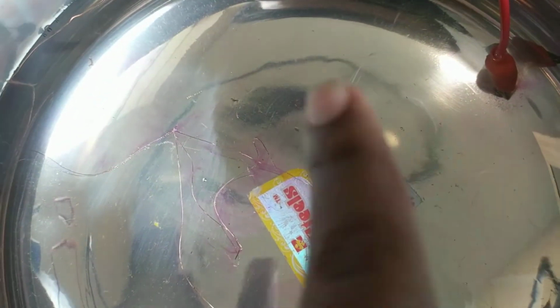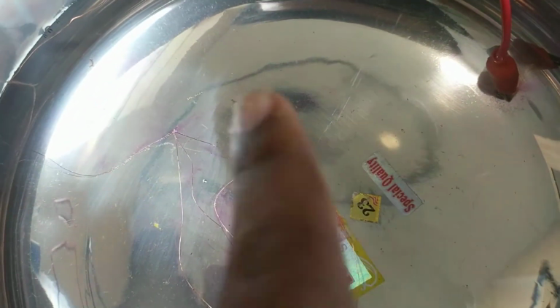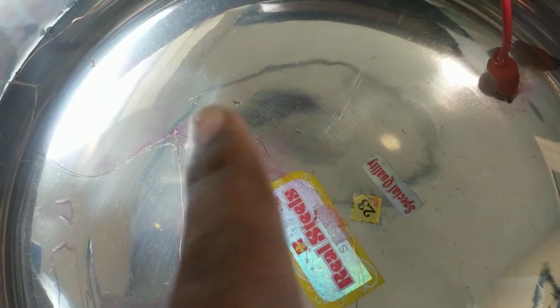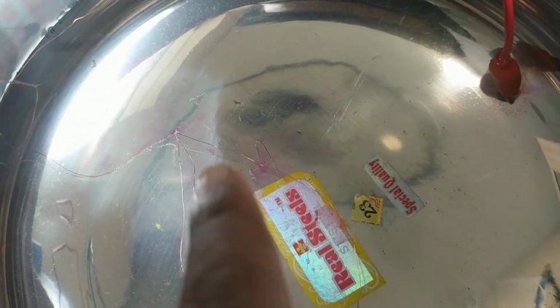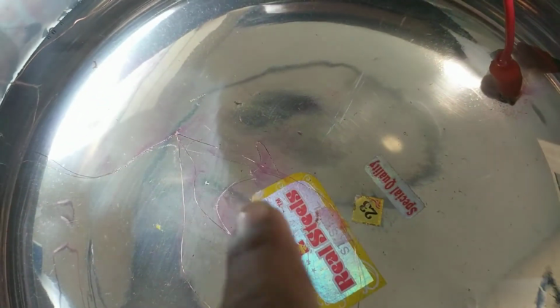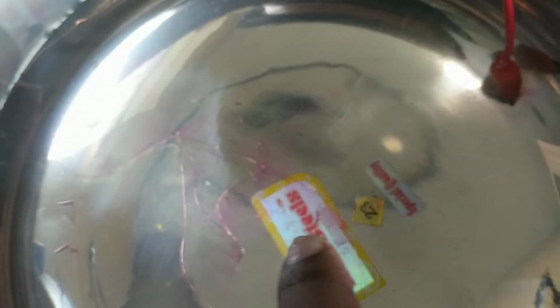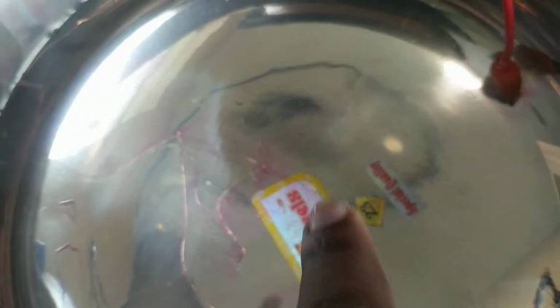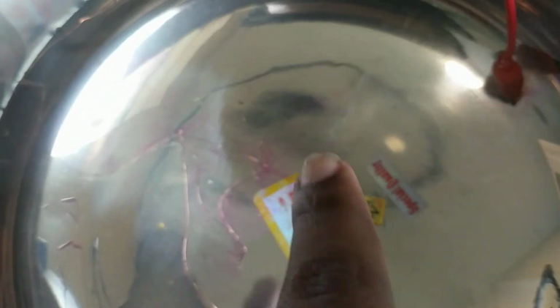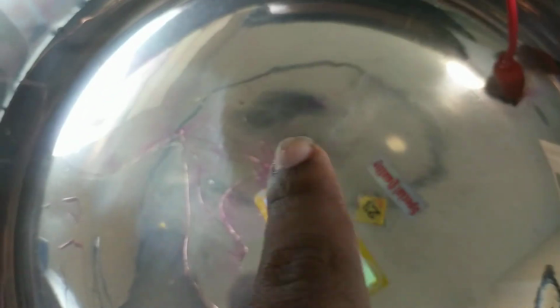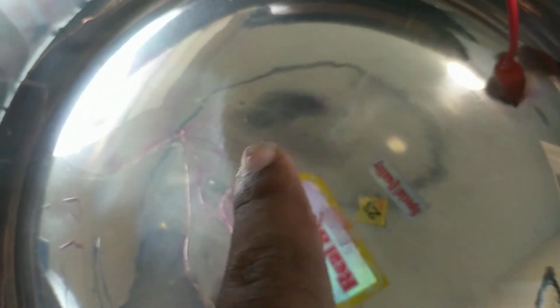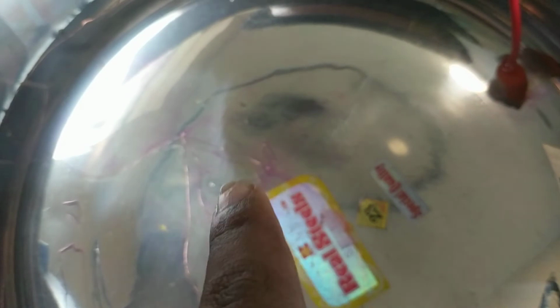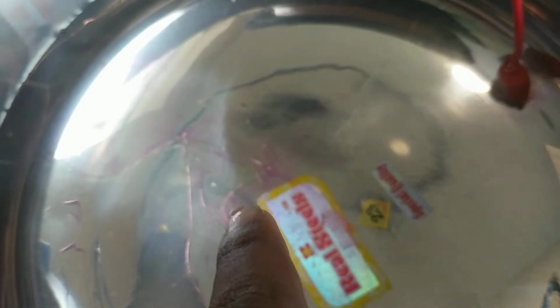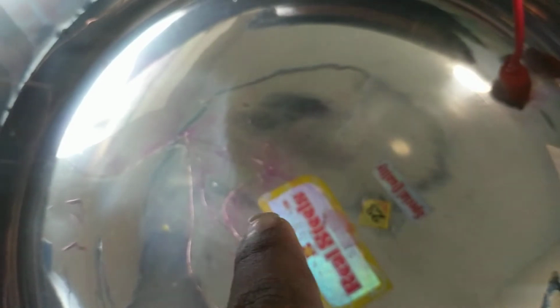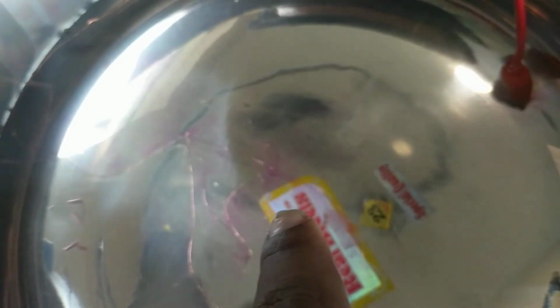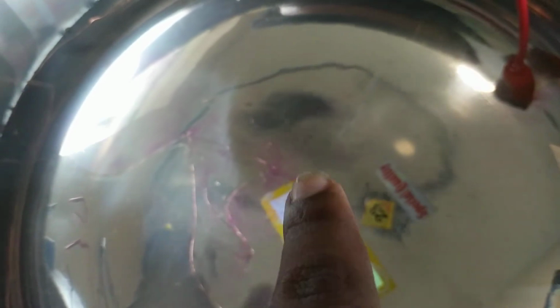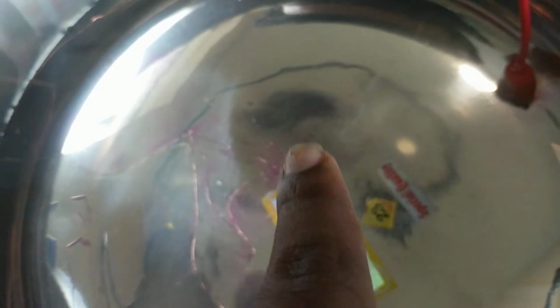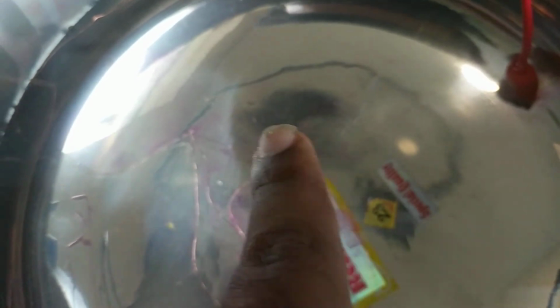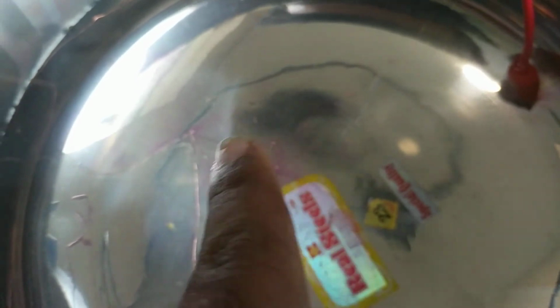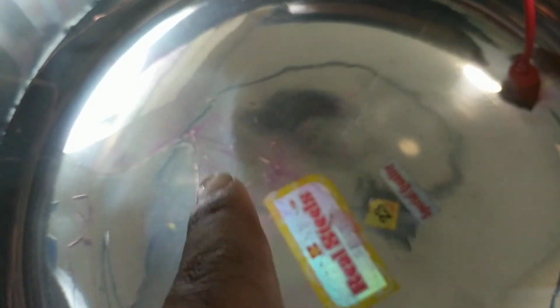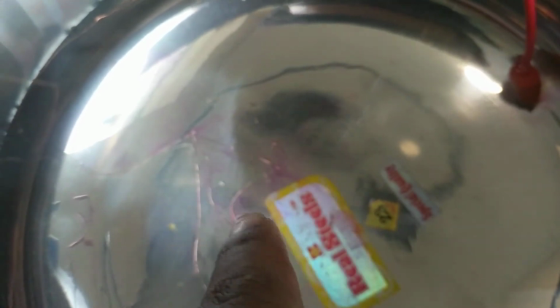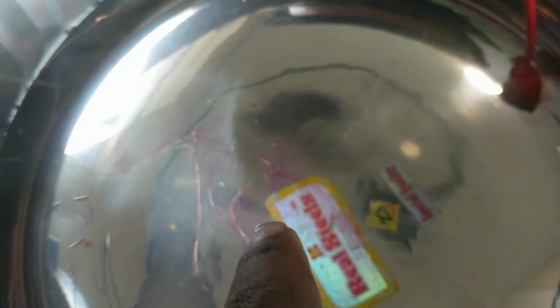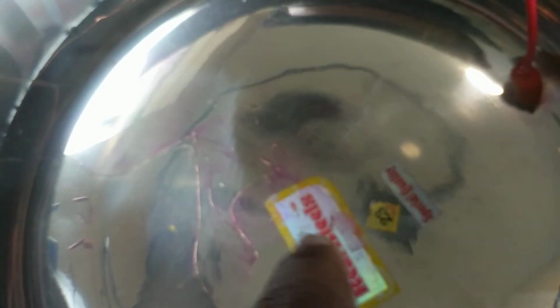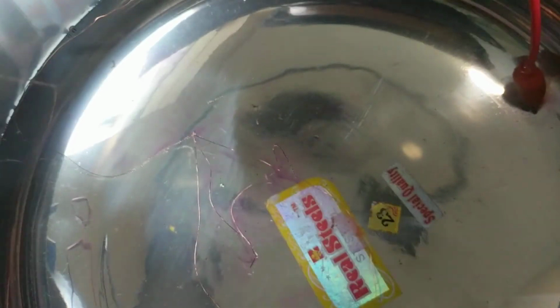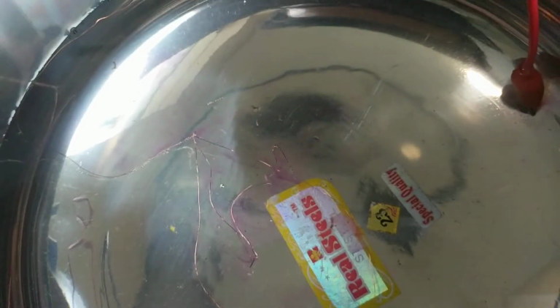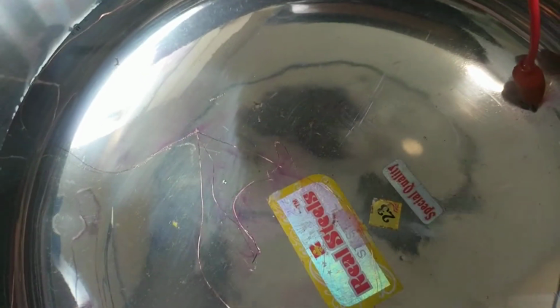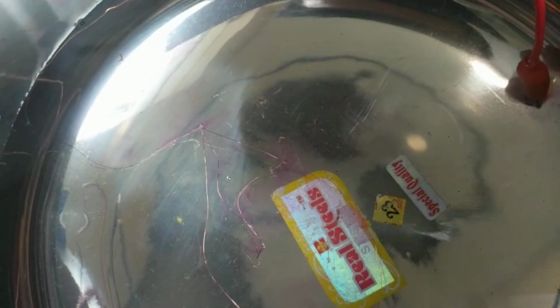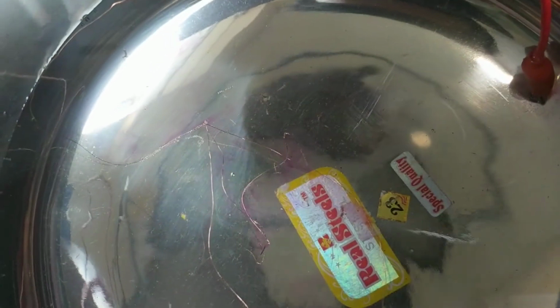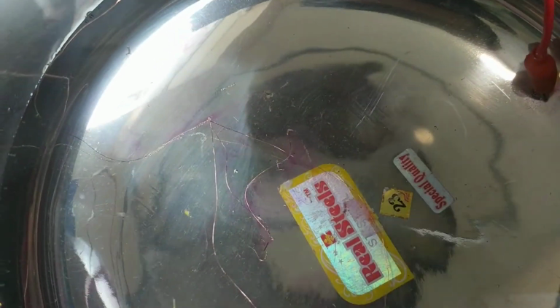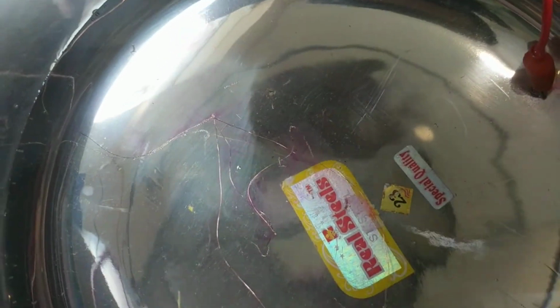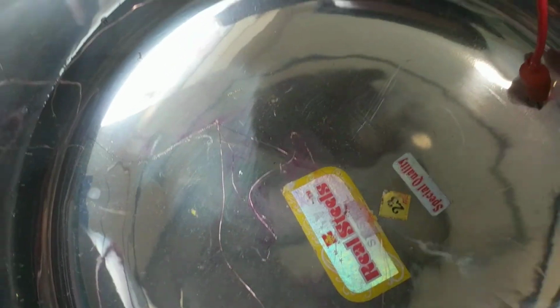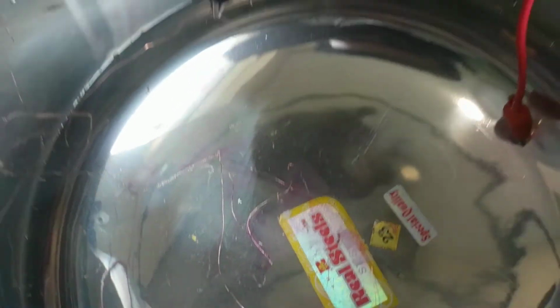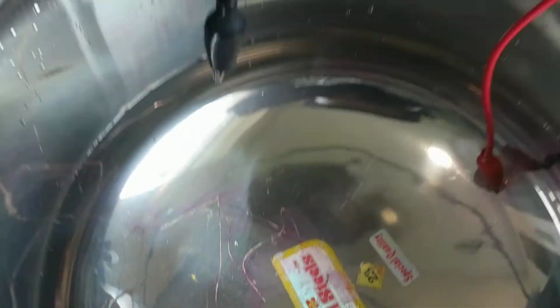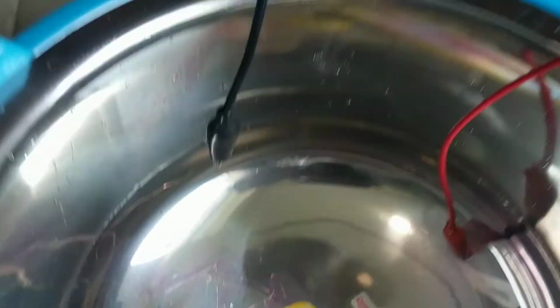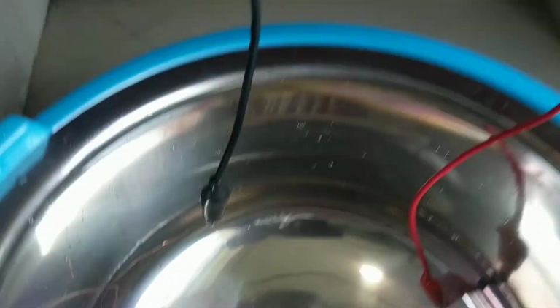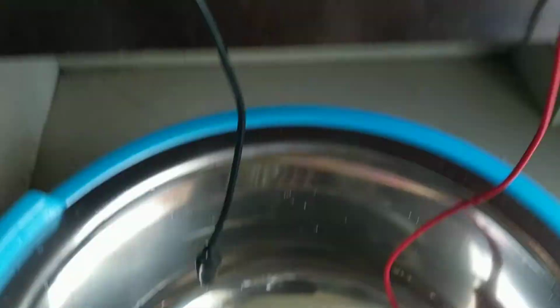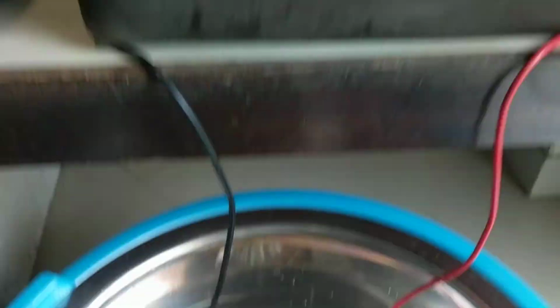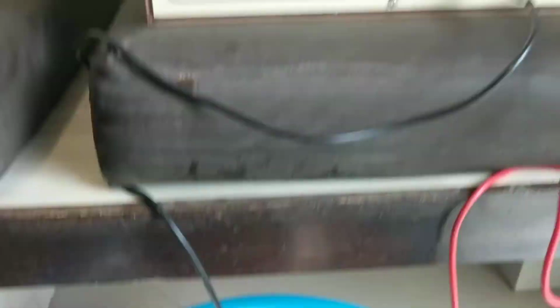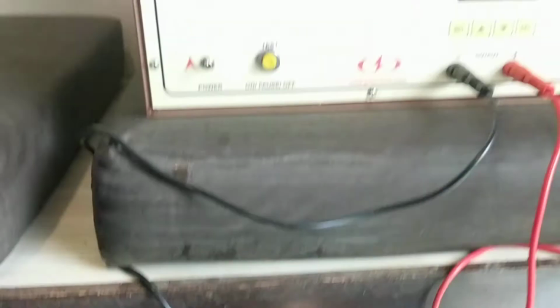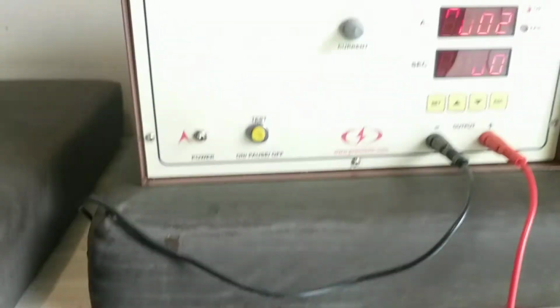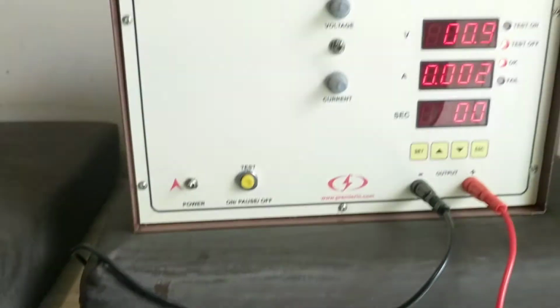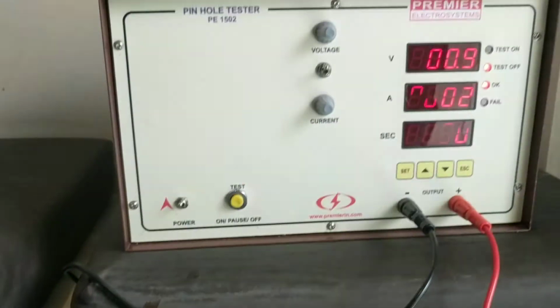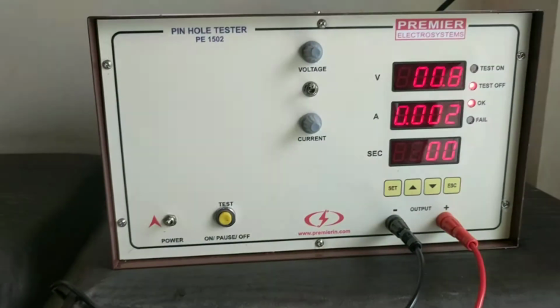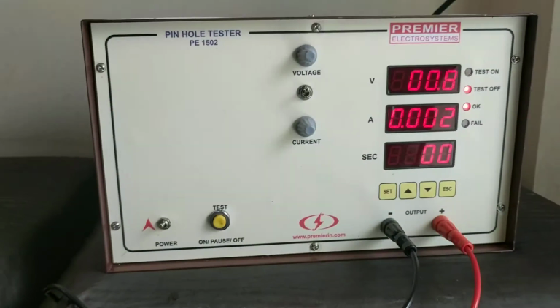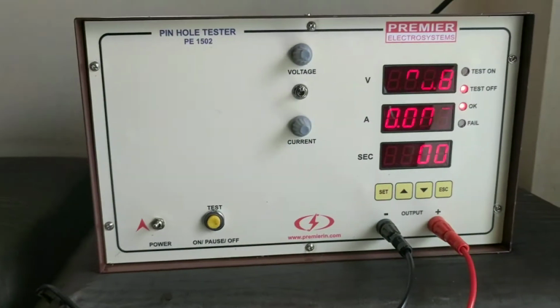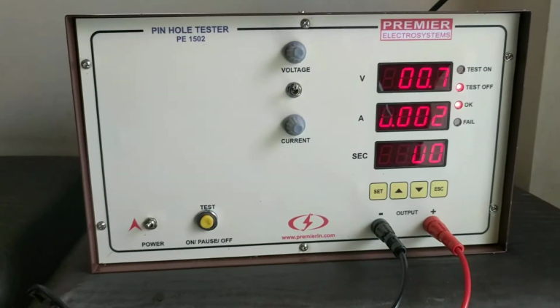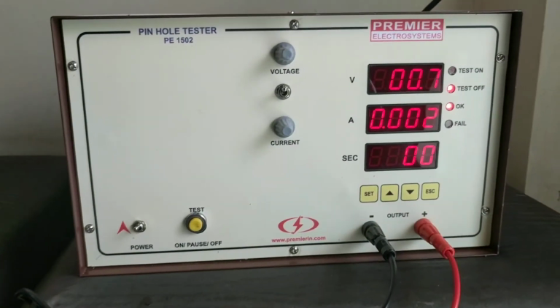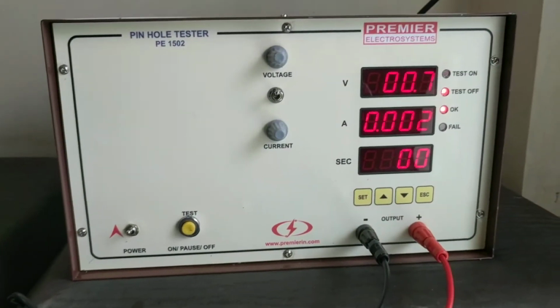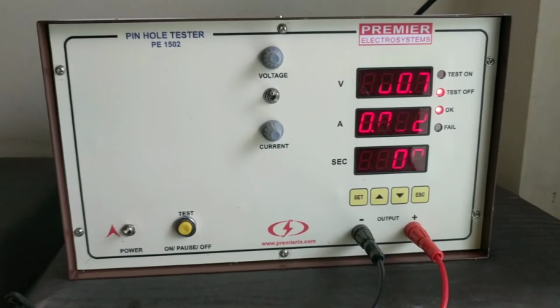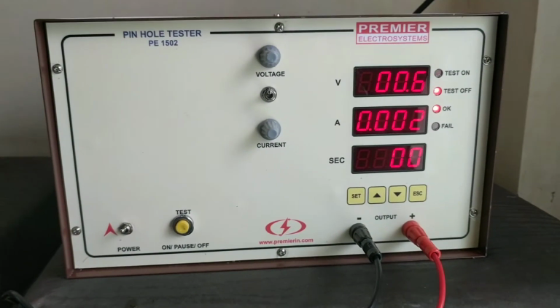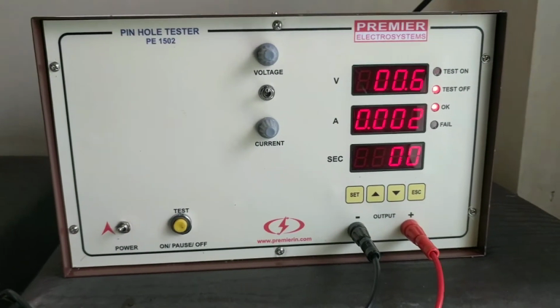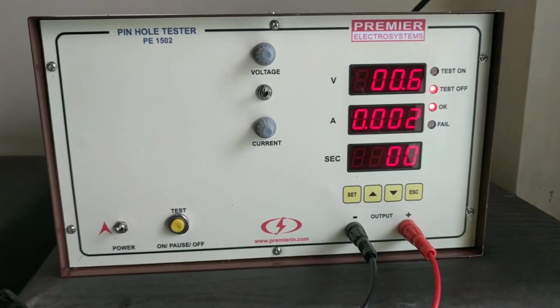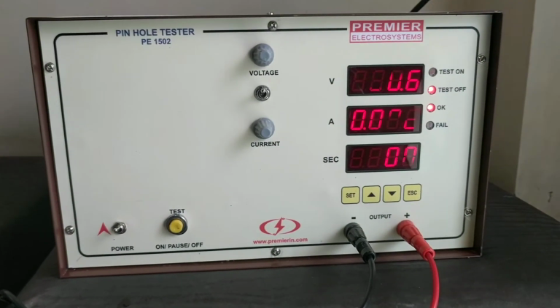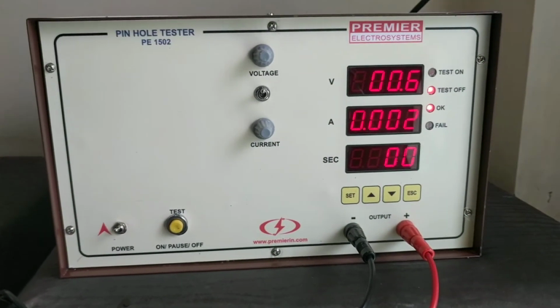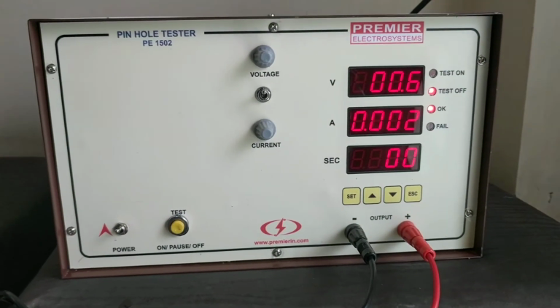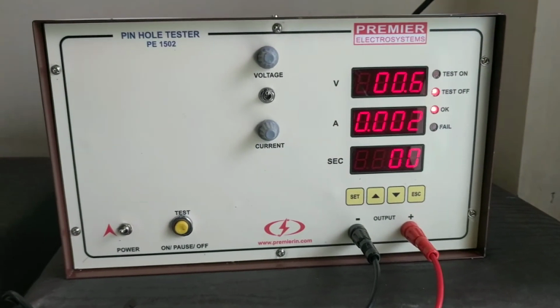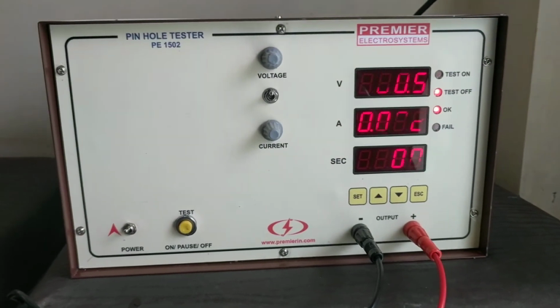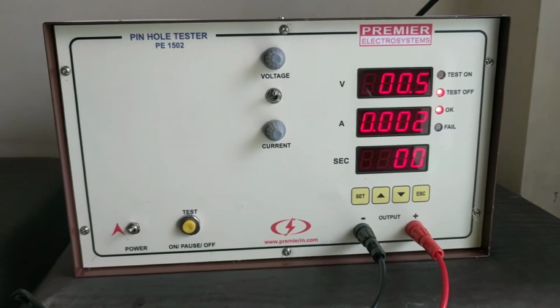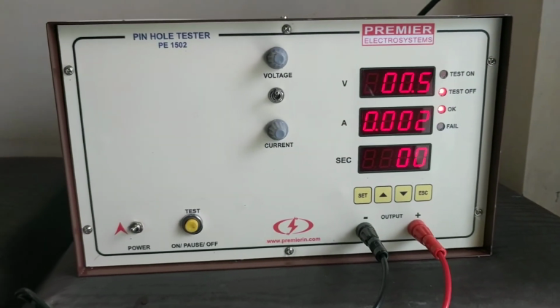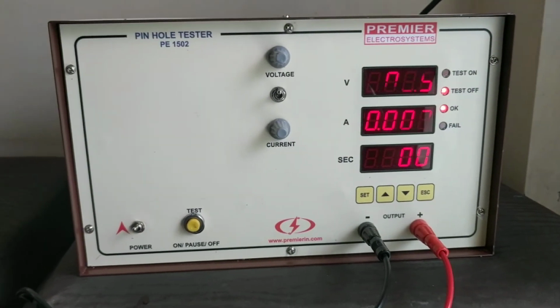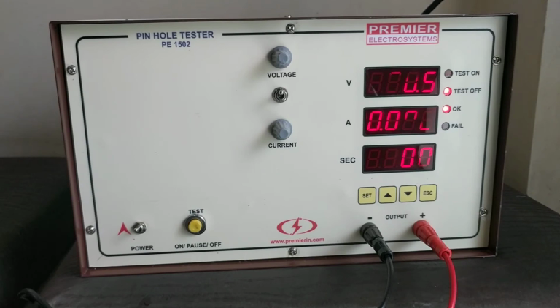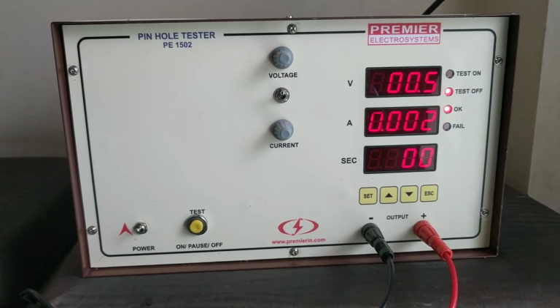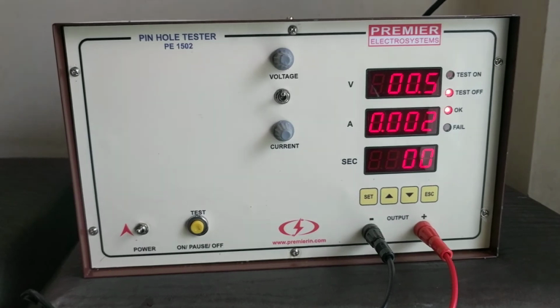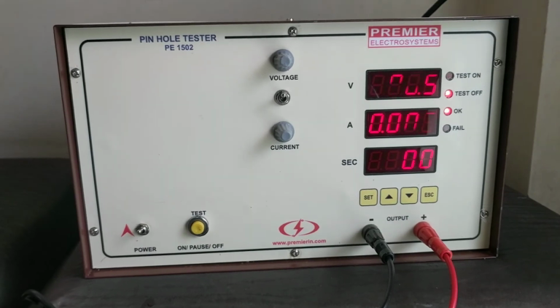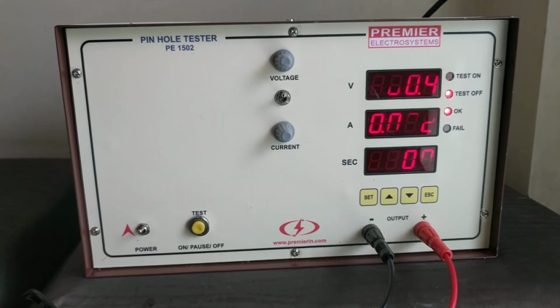Even in this area you can see a pinhole. The test is stopped after 60 seconds automatically.